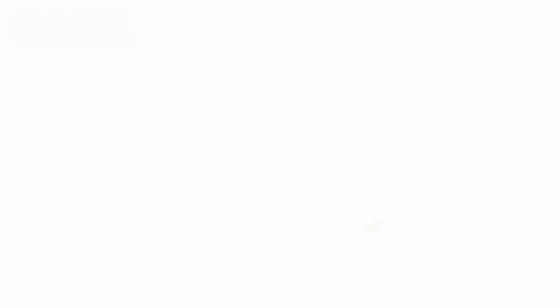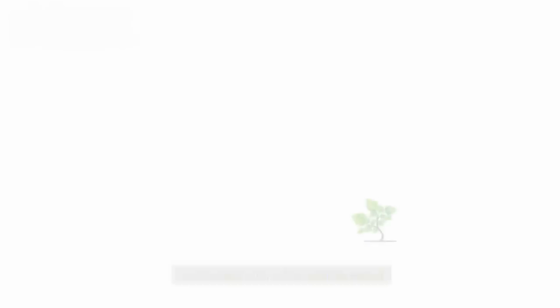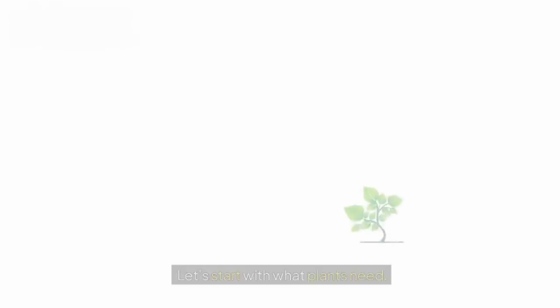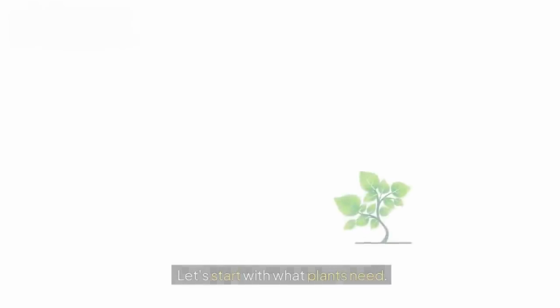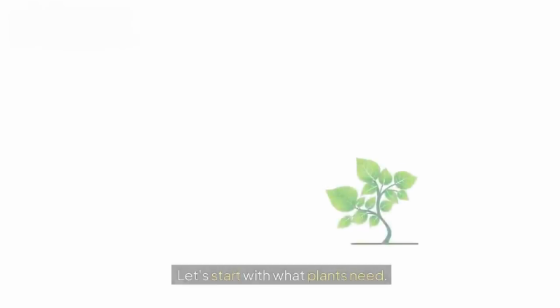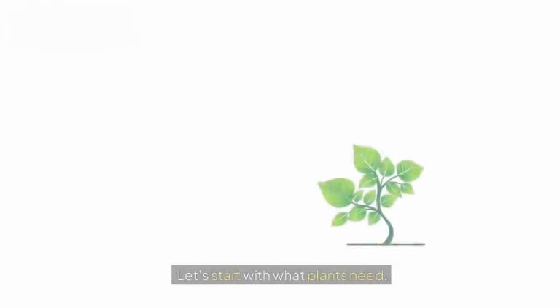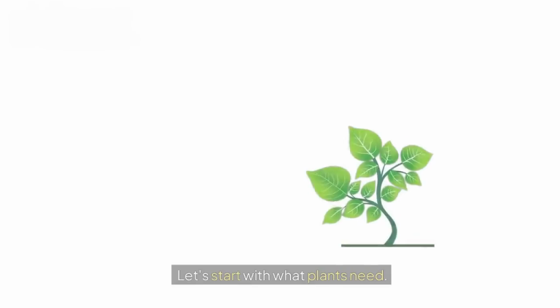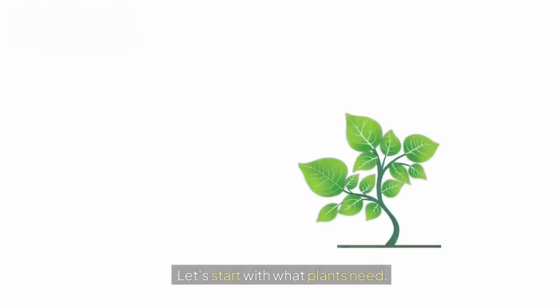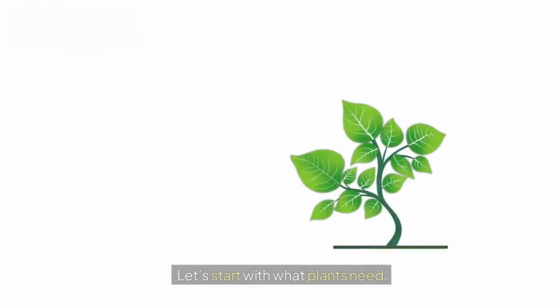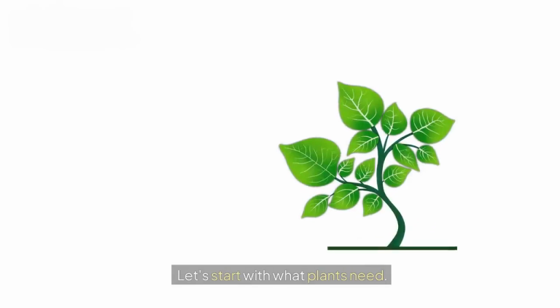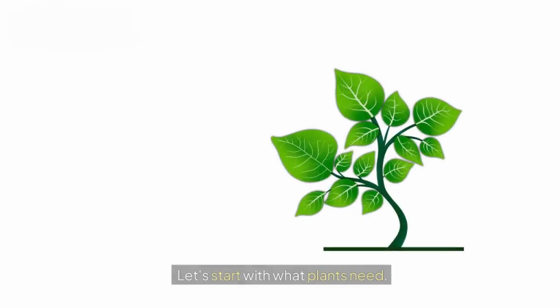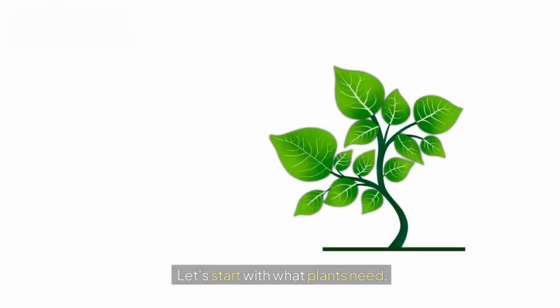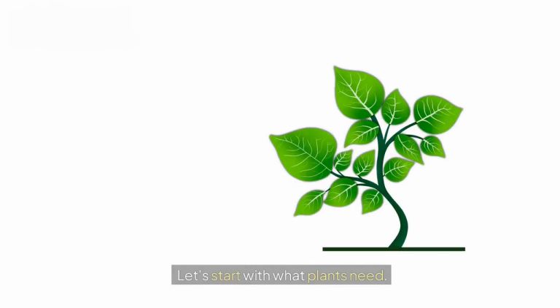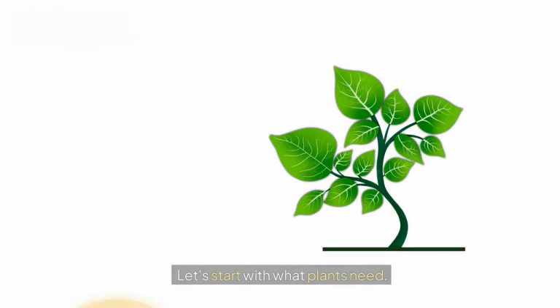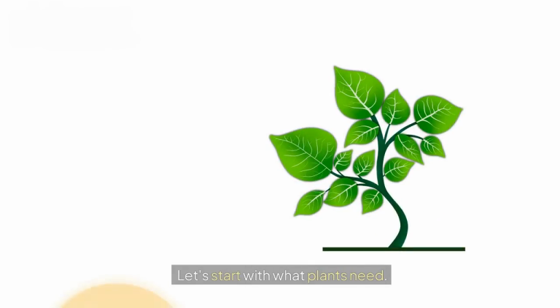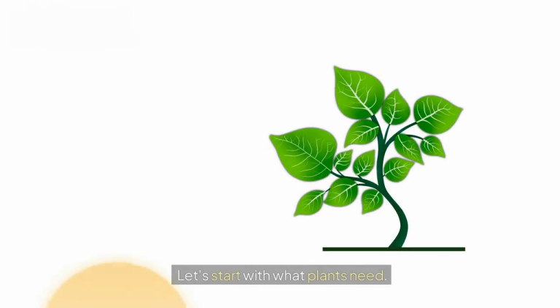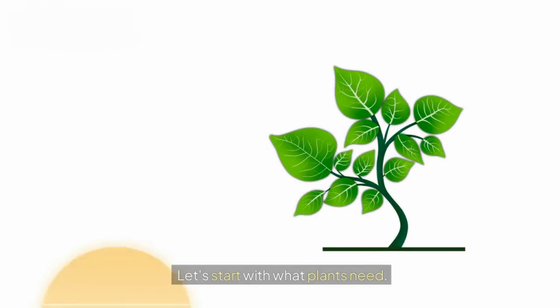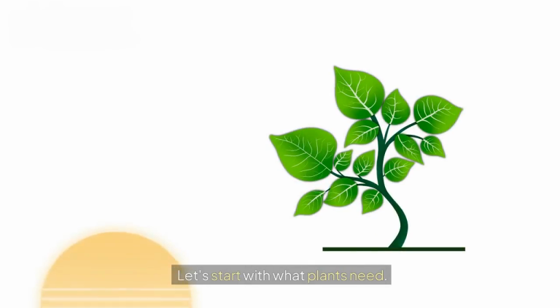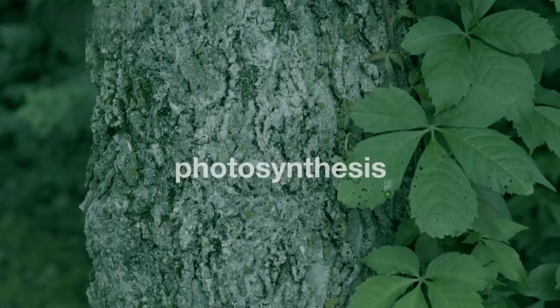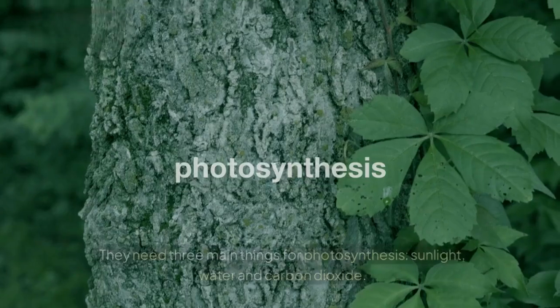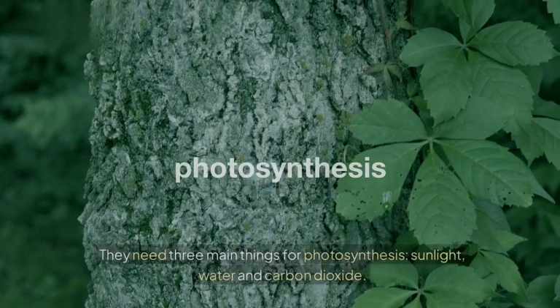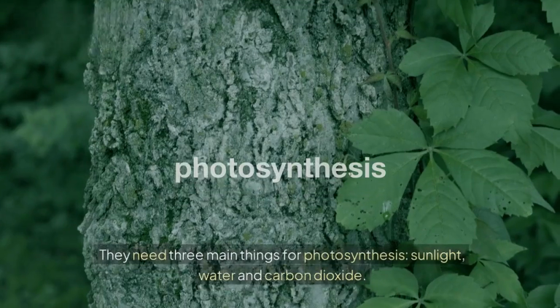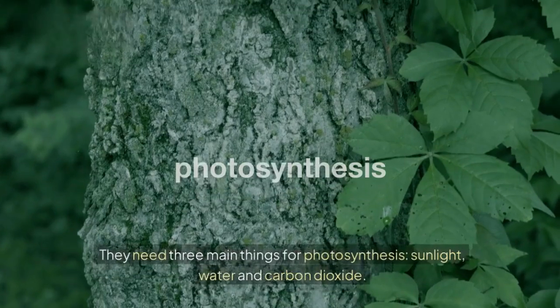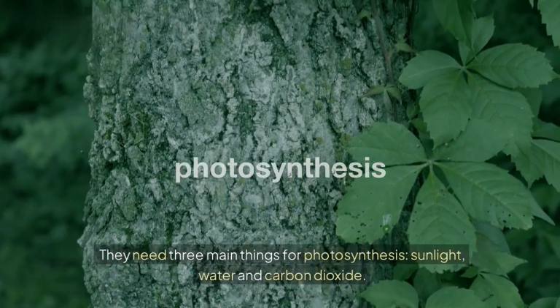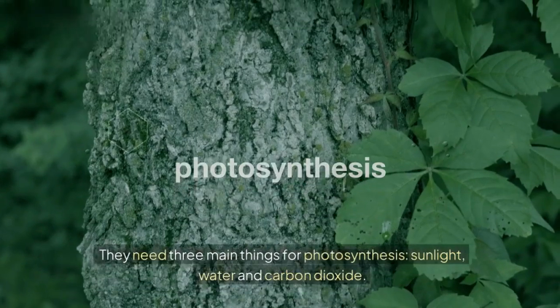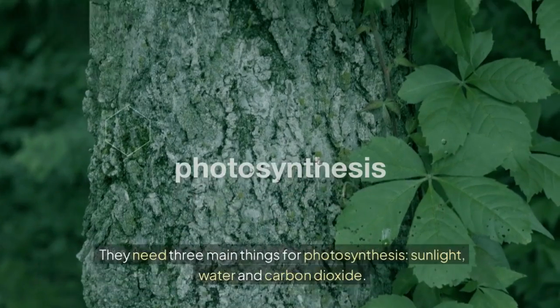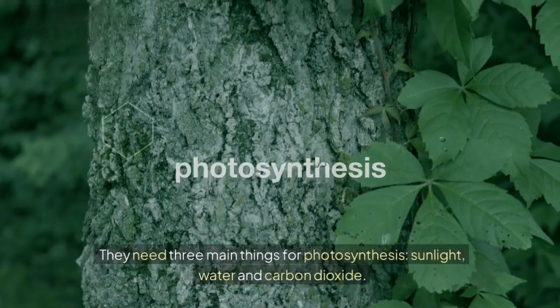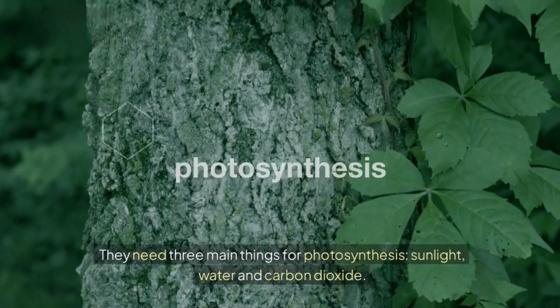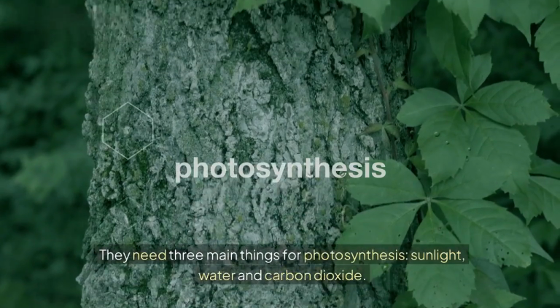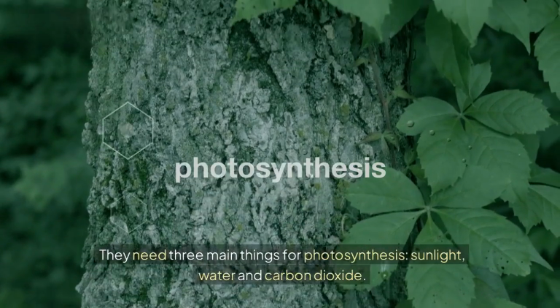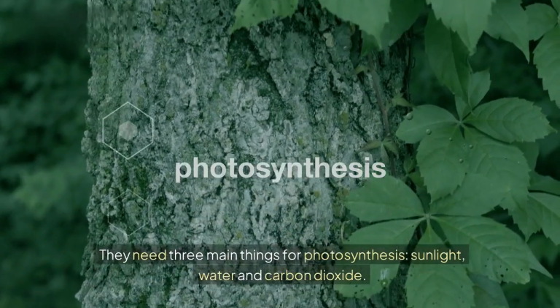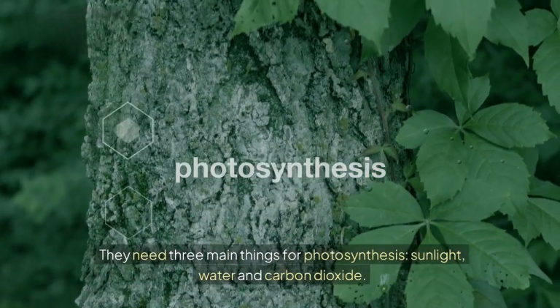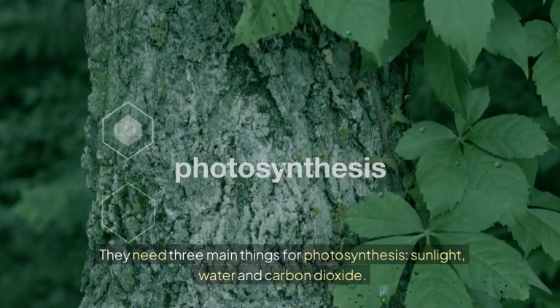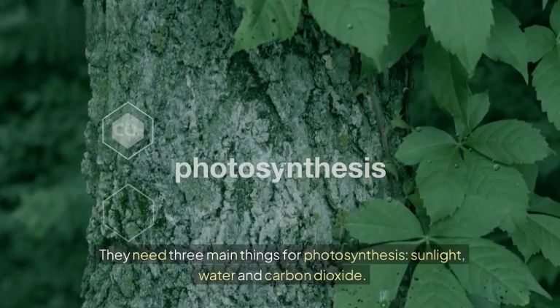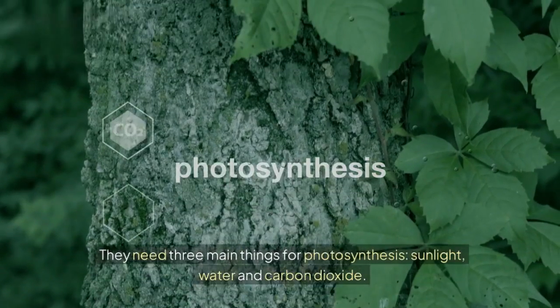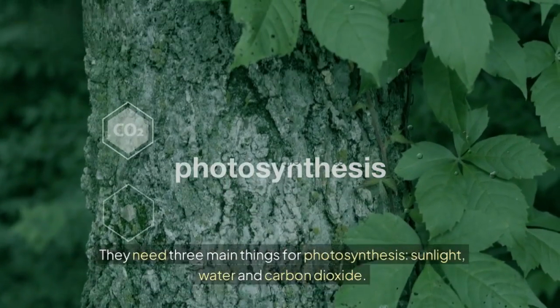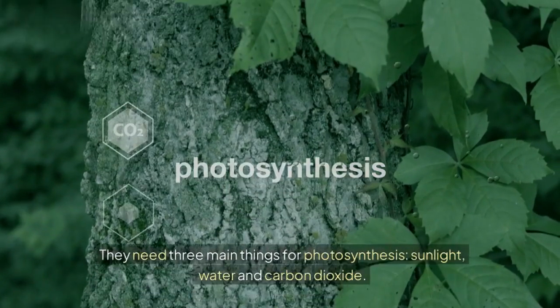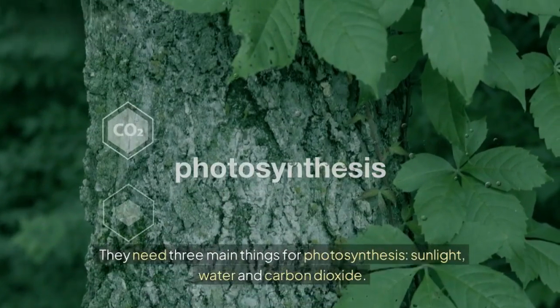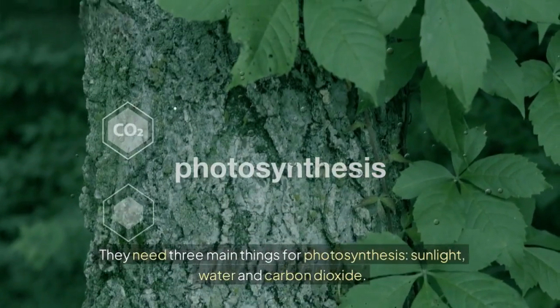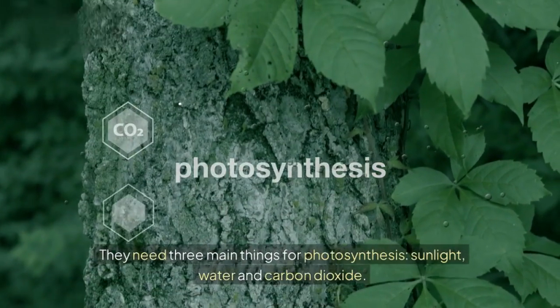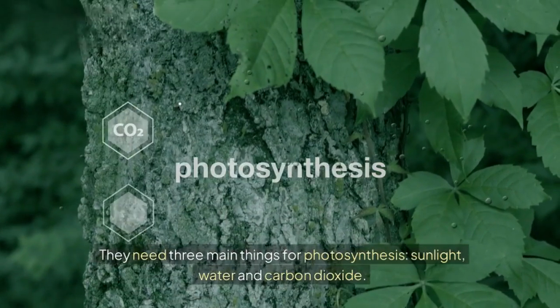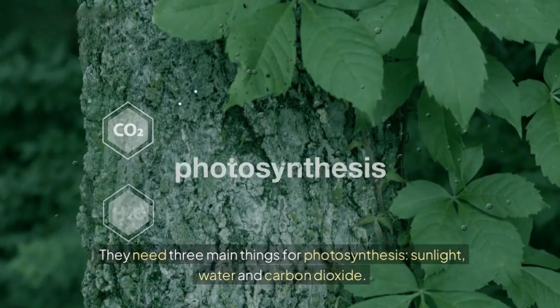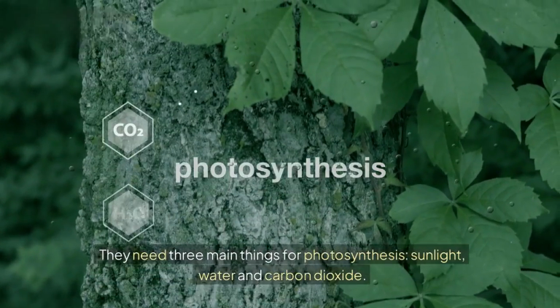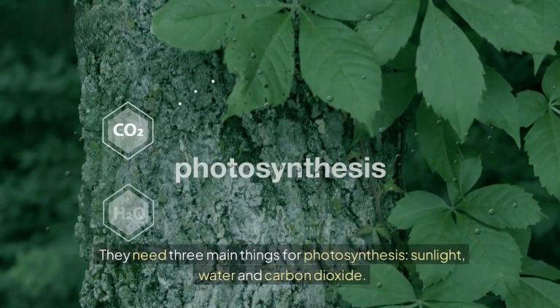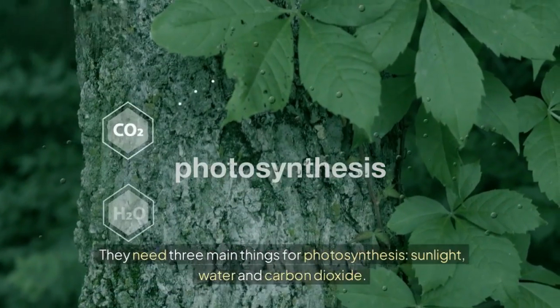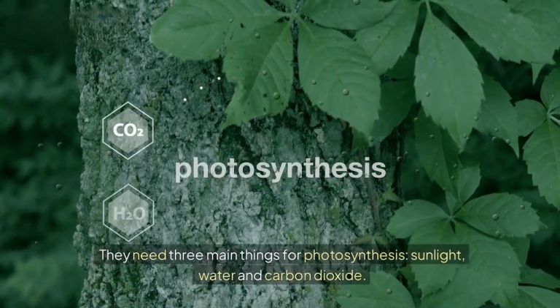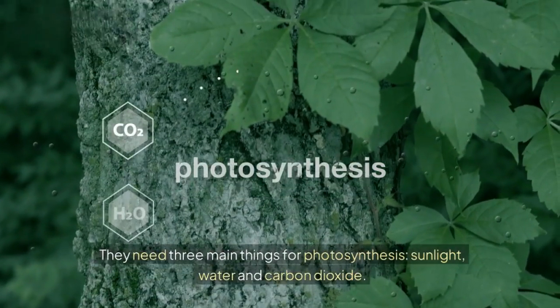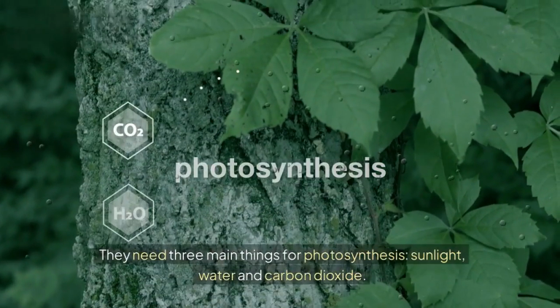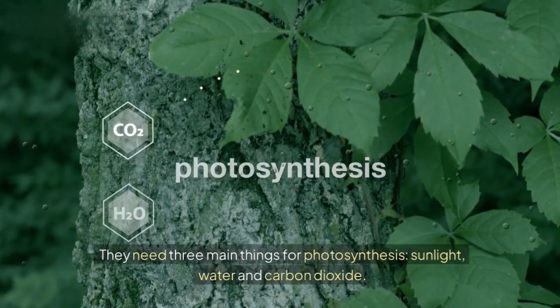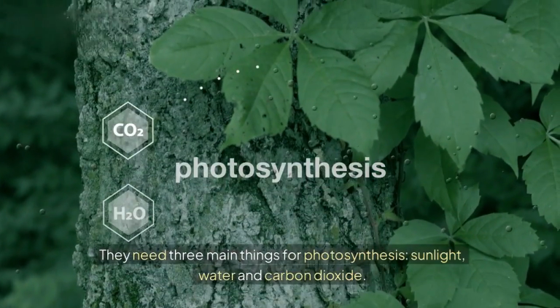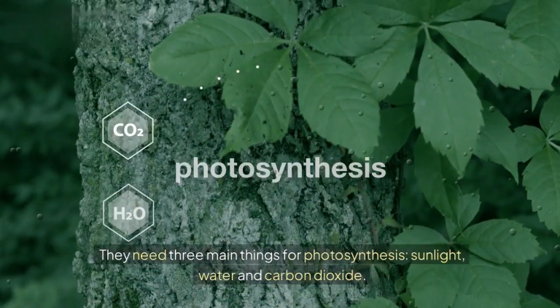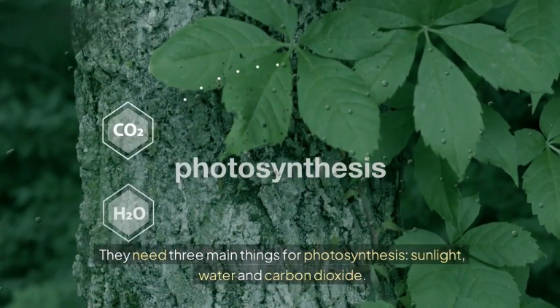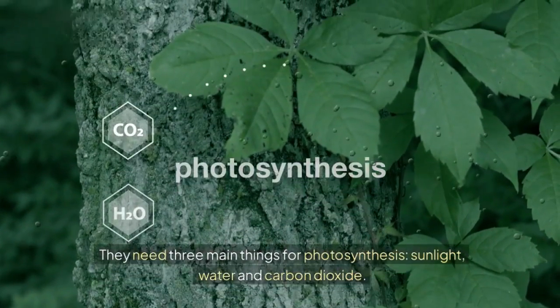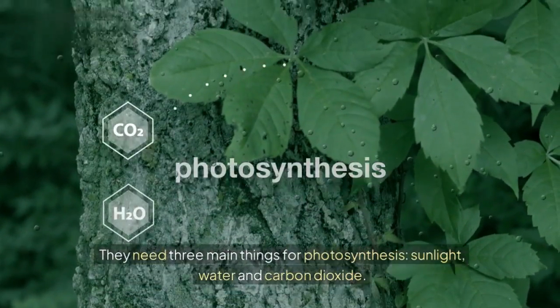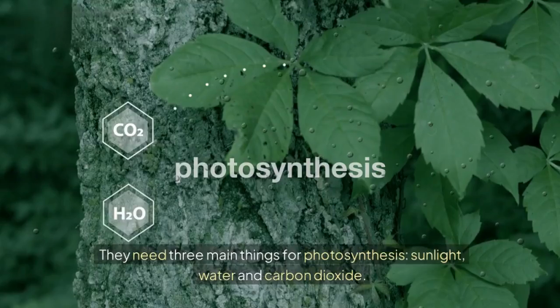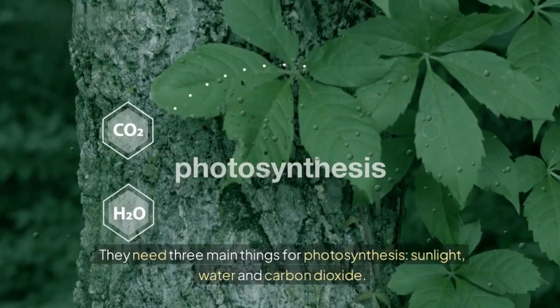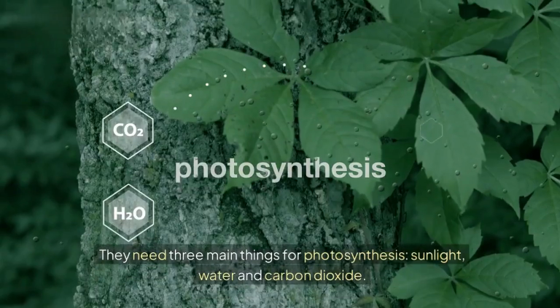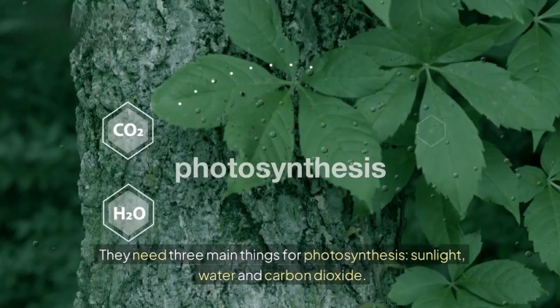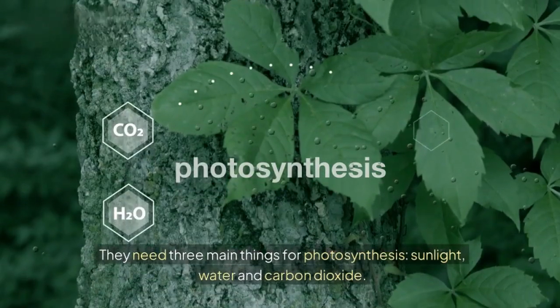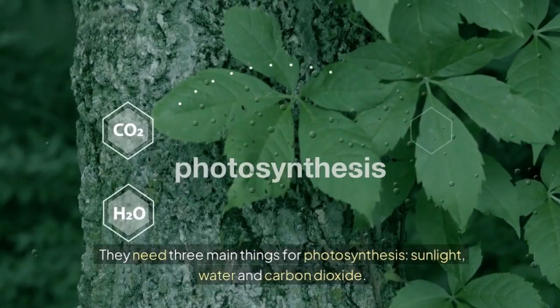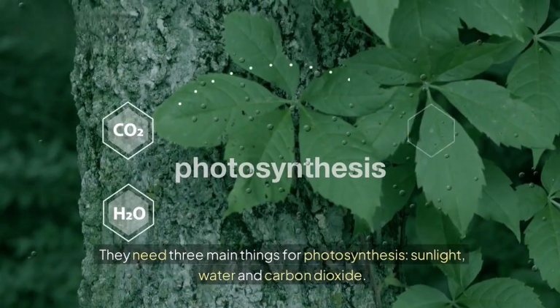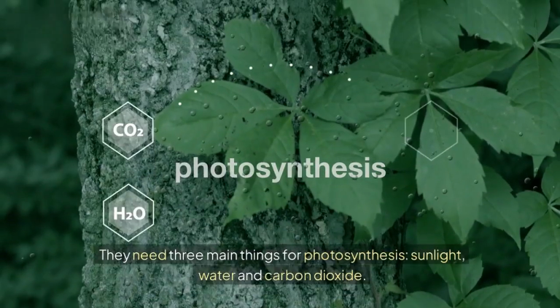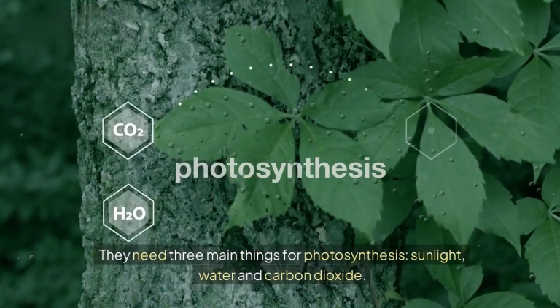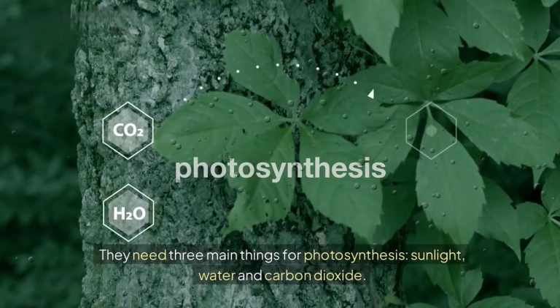Let's start with what plants need. They need three main things for photosynthesis: sunlight, water, and carbon dioxide.